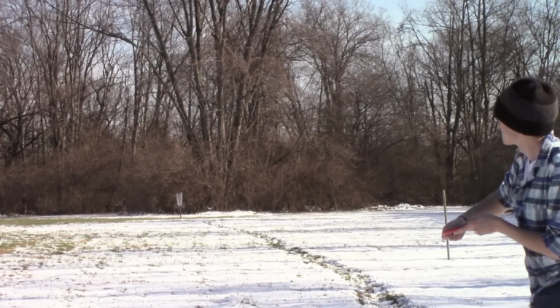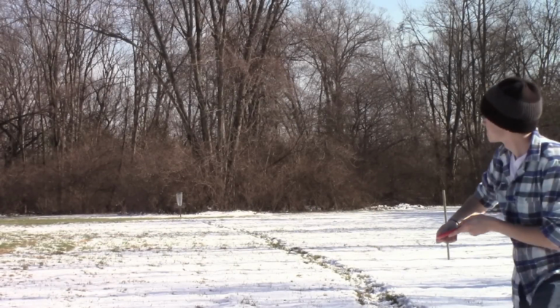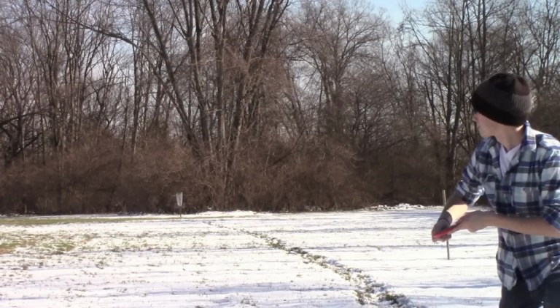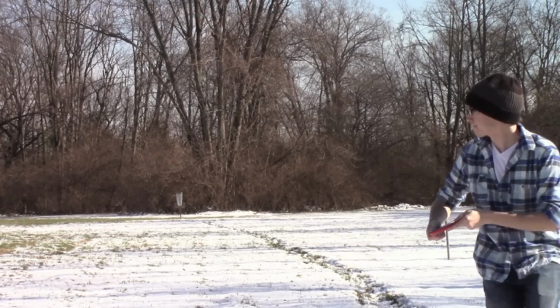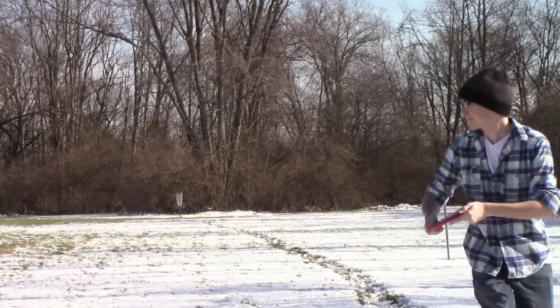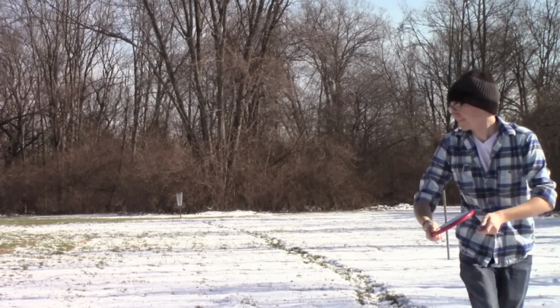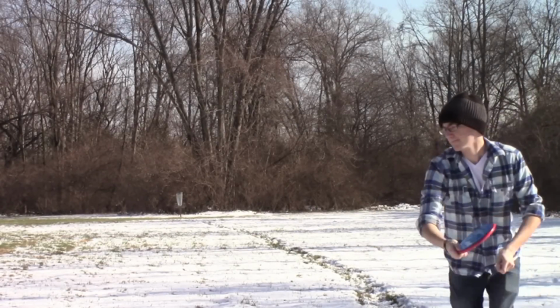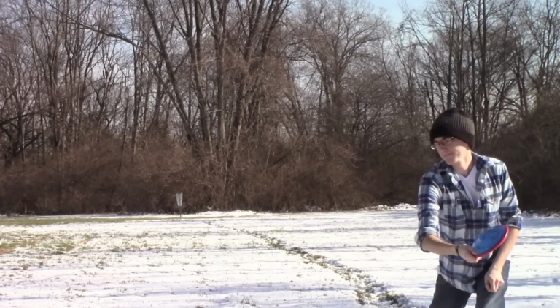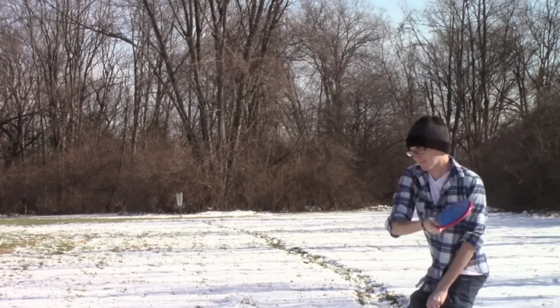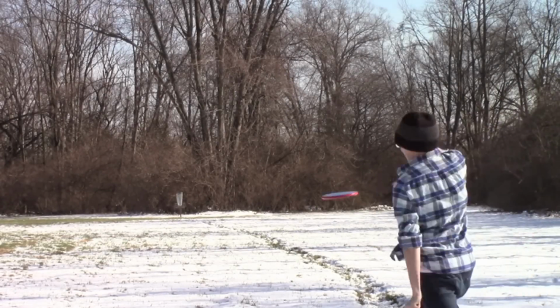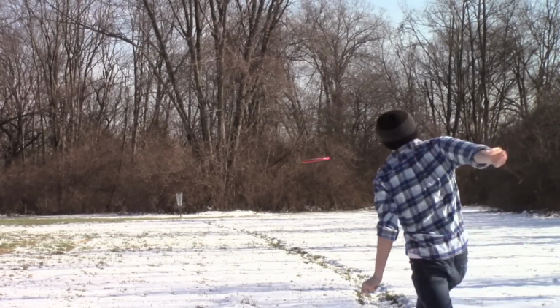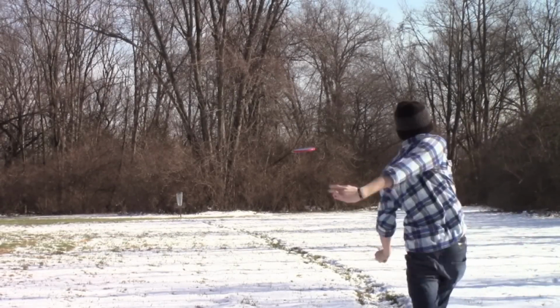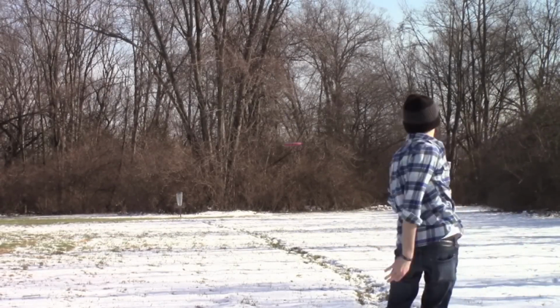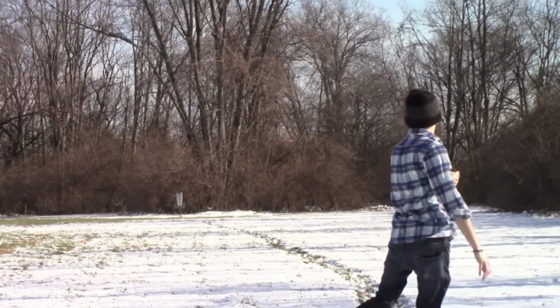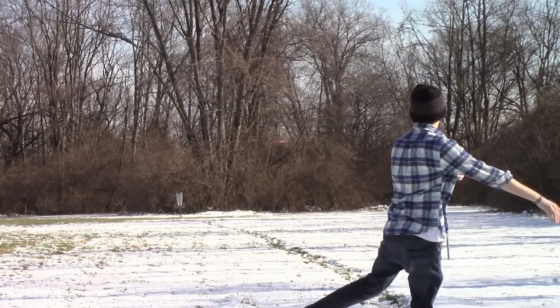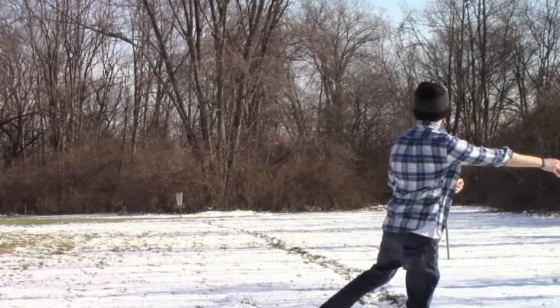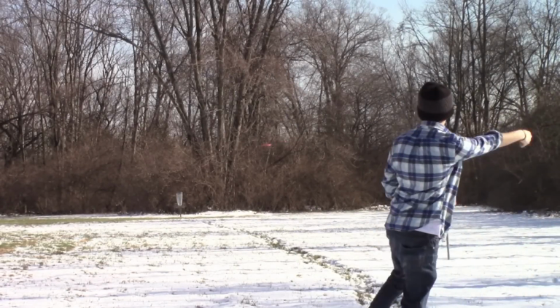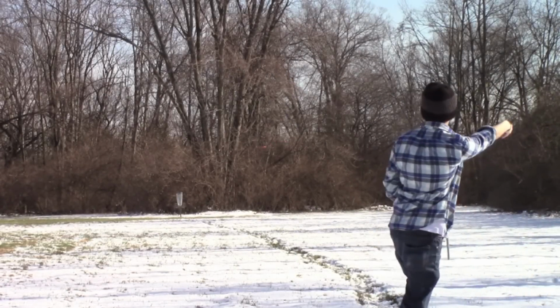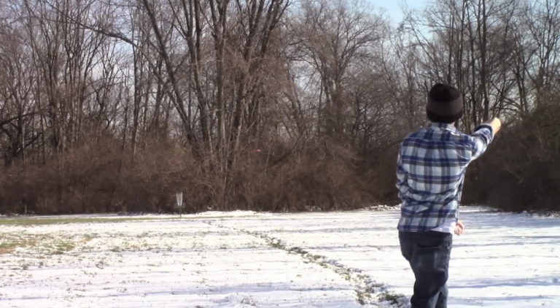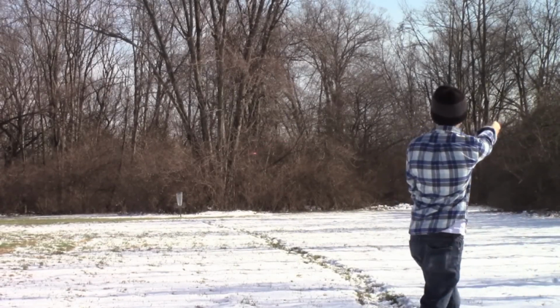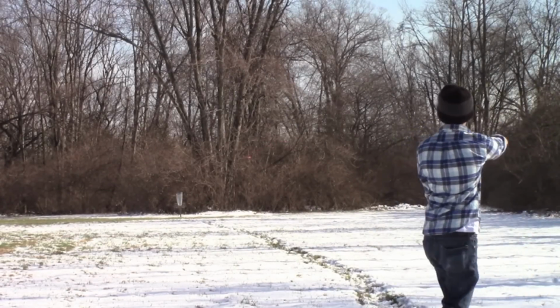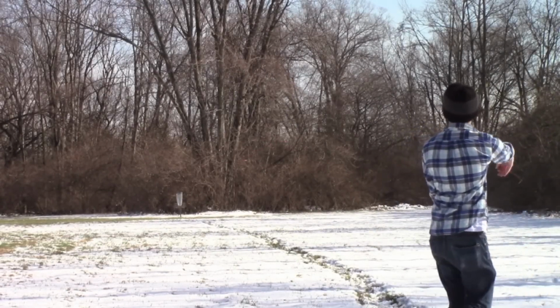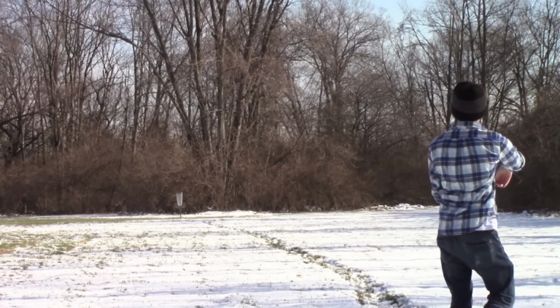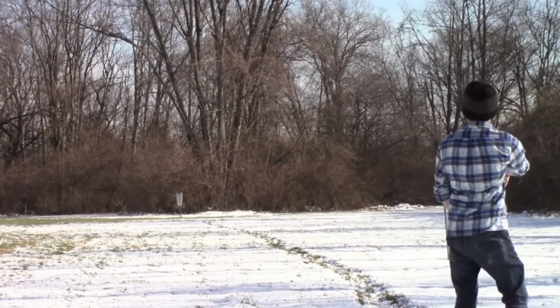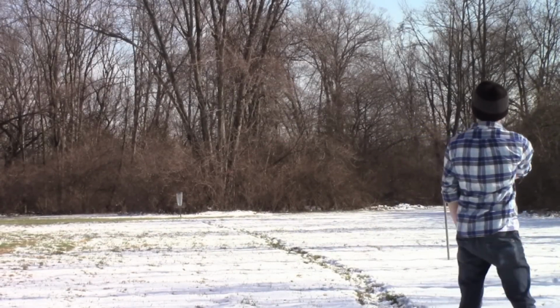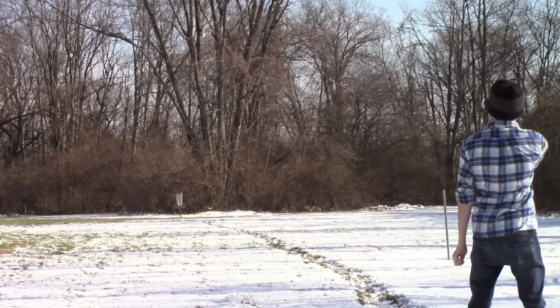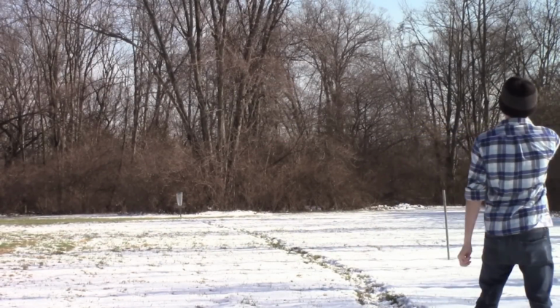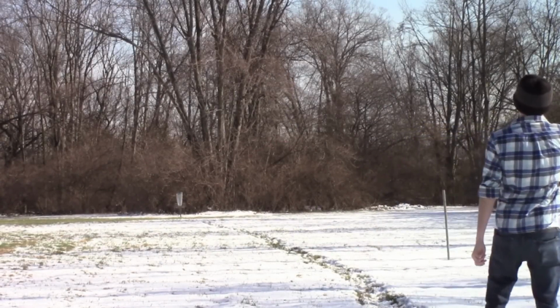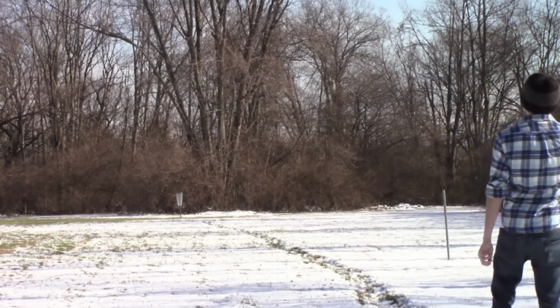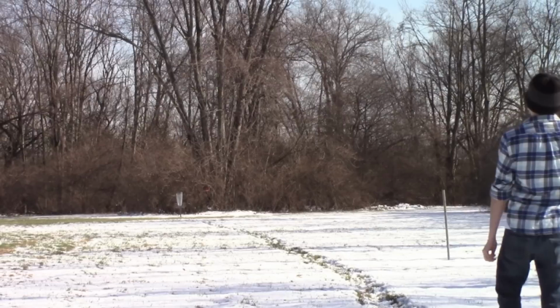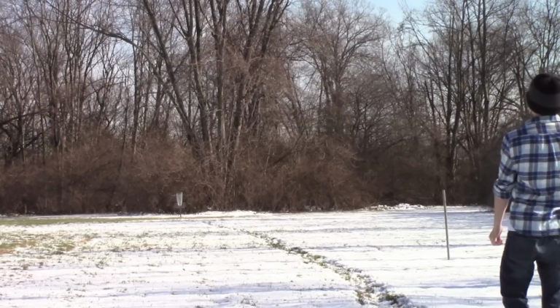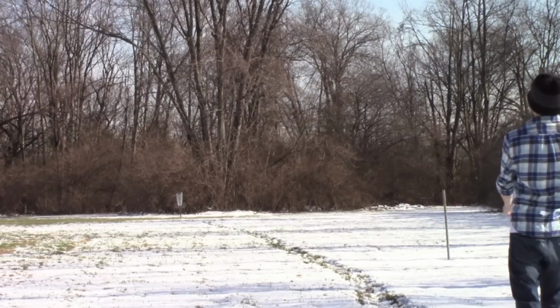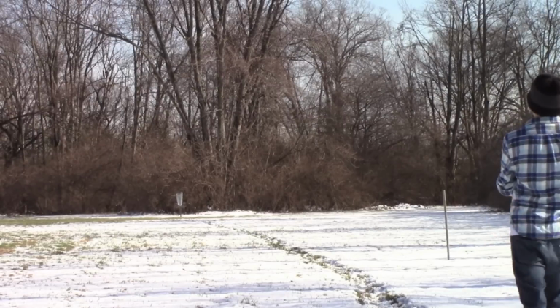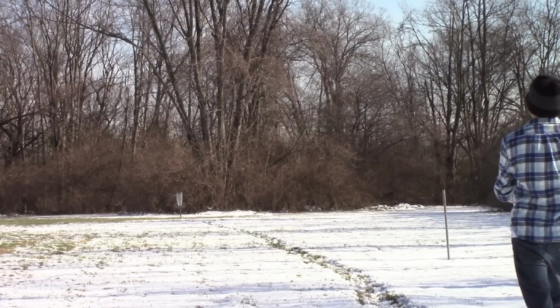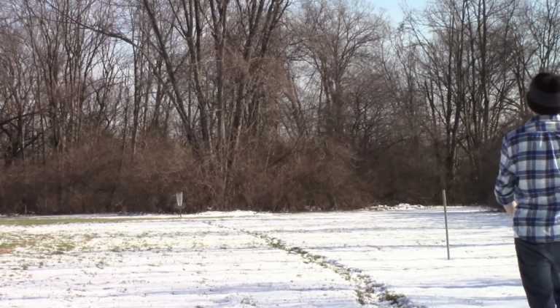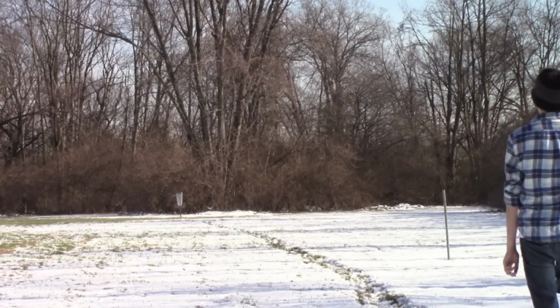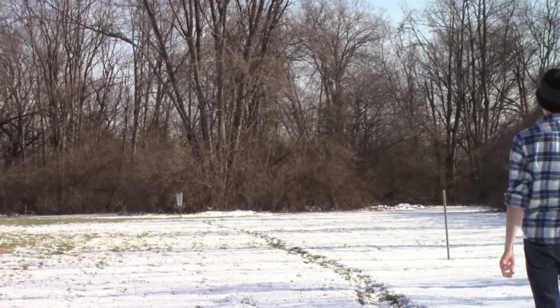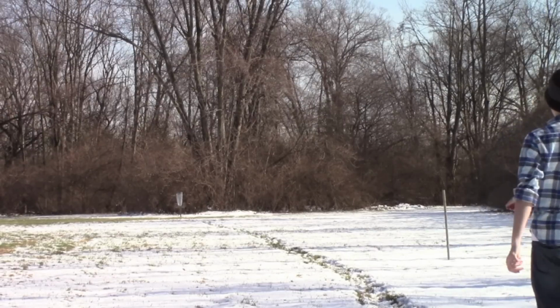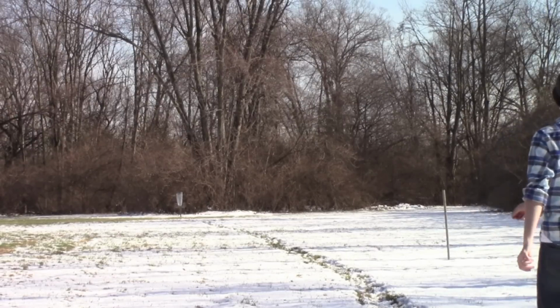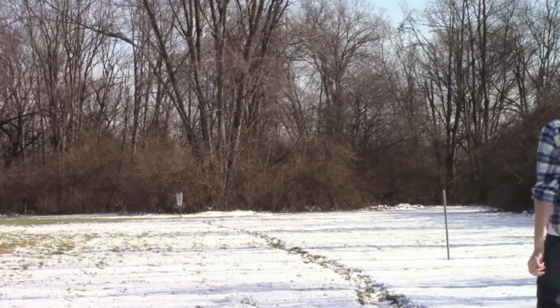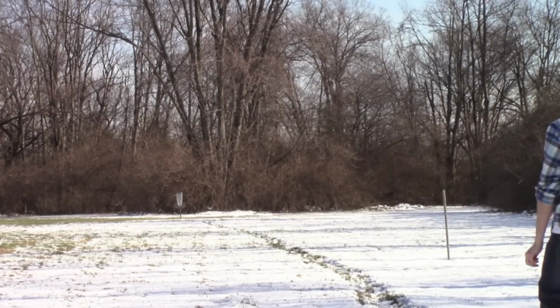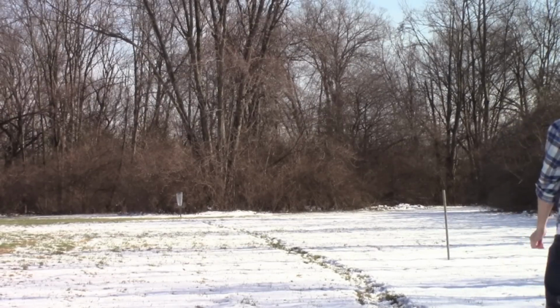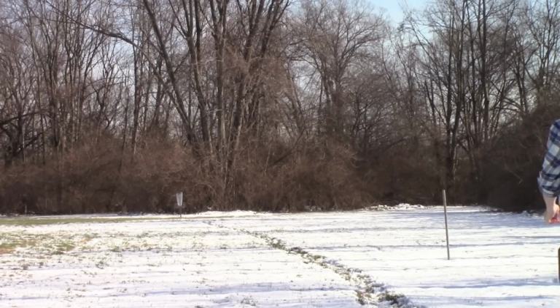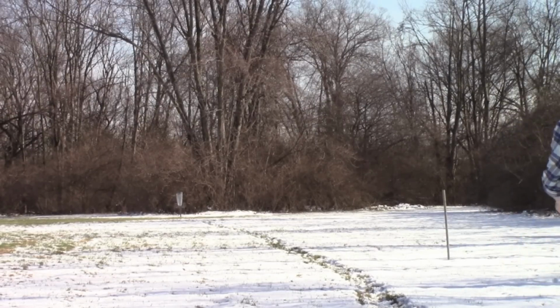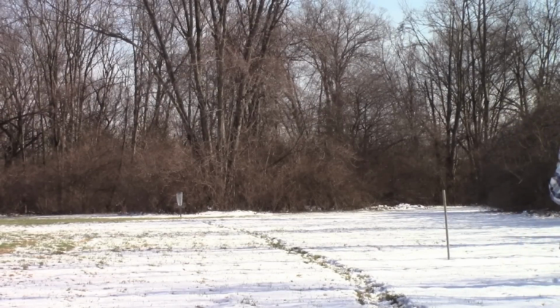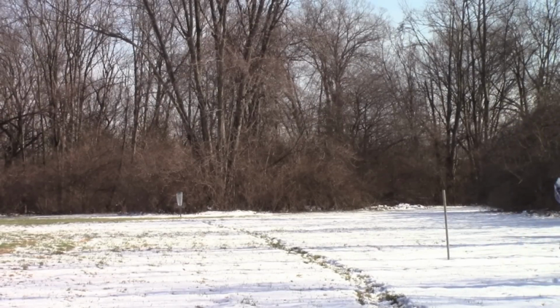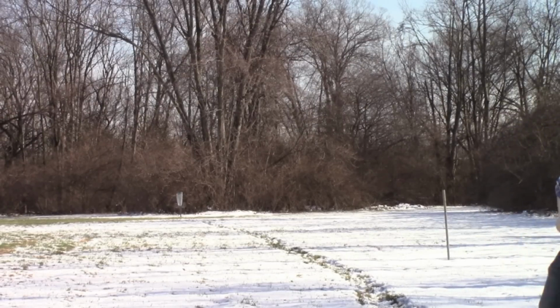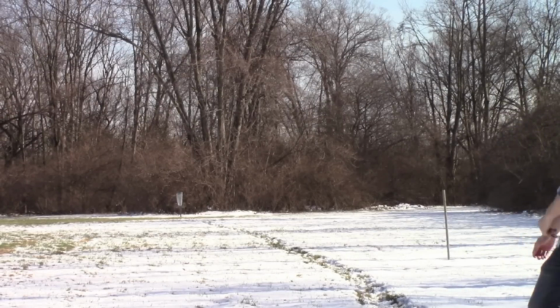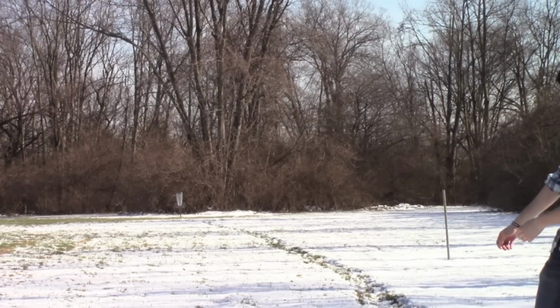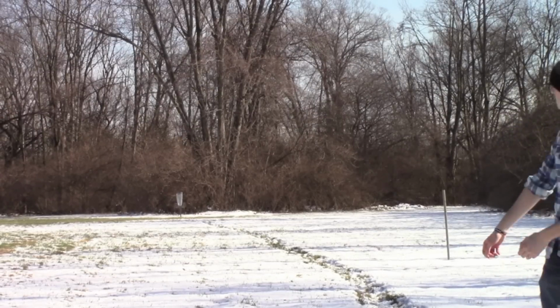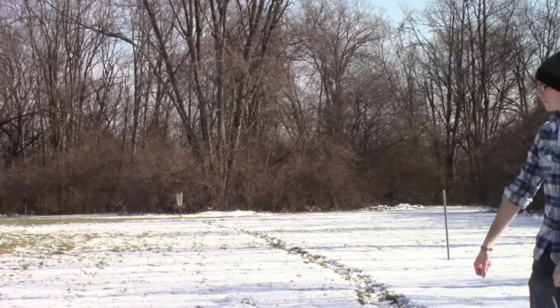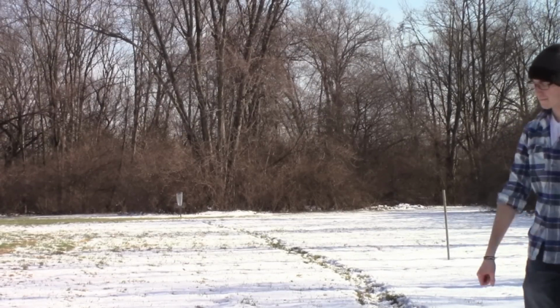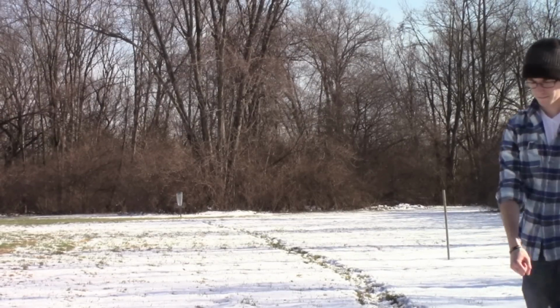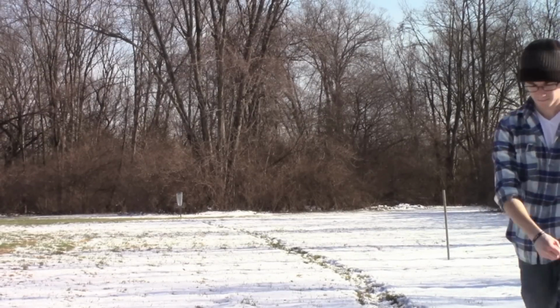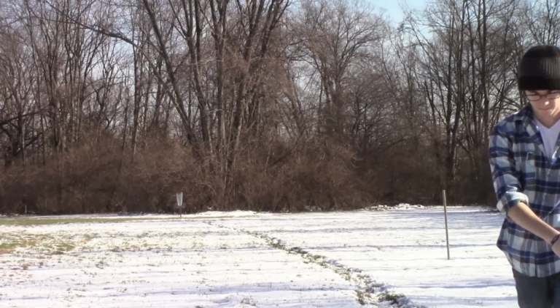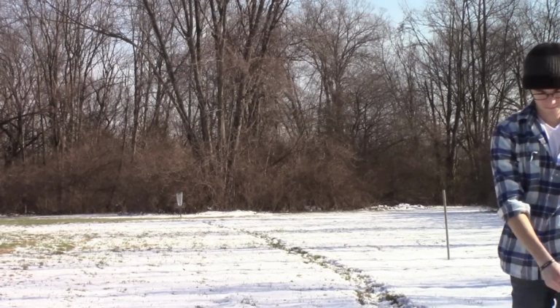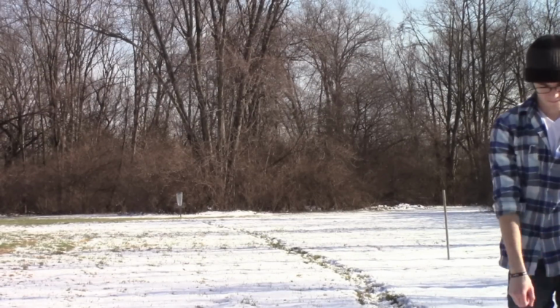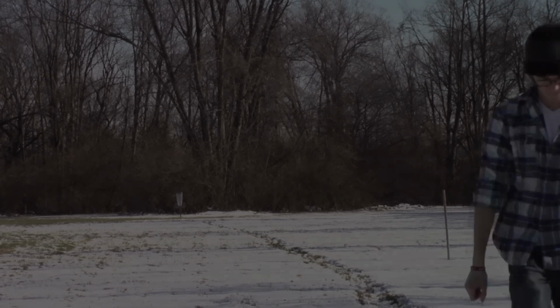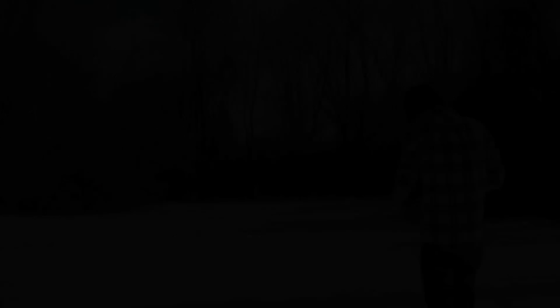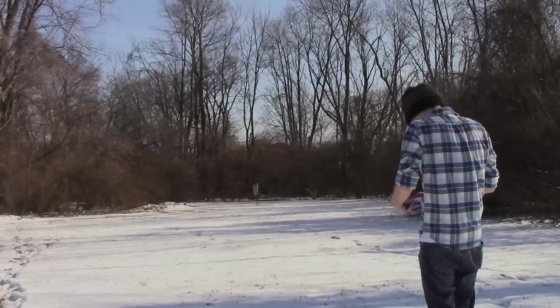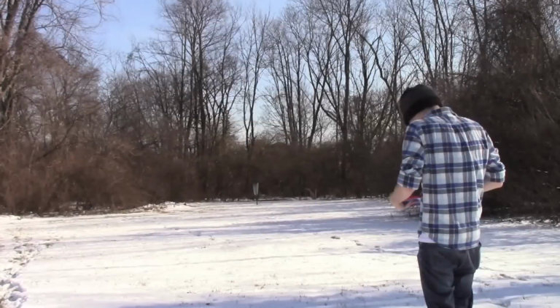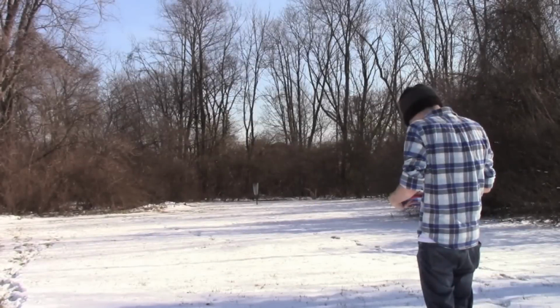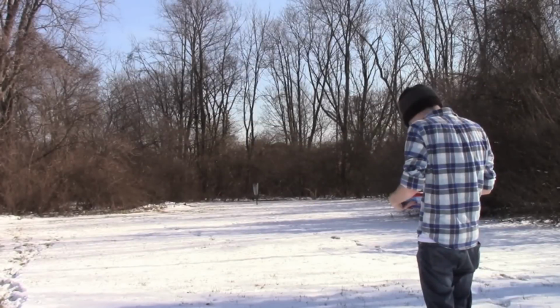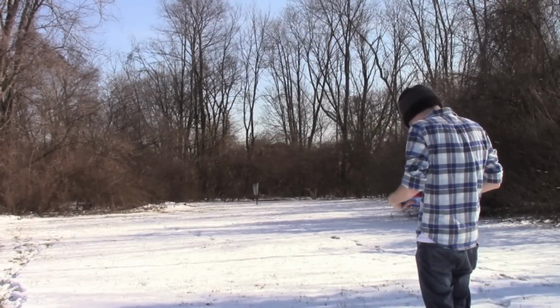This shot just focused on throwing it right at the basket, keeping it level with the ground, kept it flat, and you can clearly see the true overstable flight of that putter.